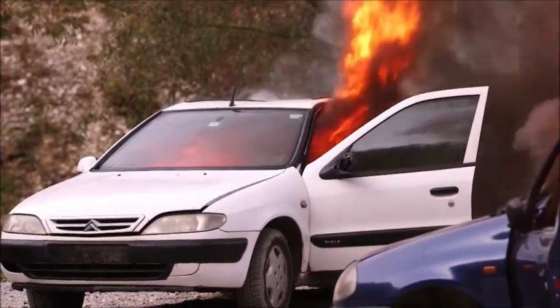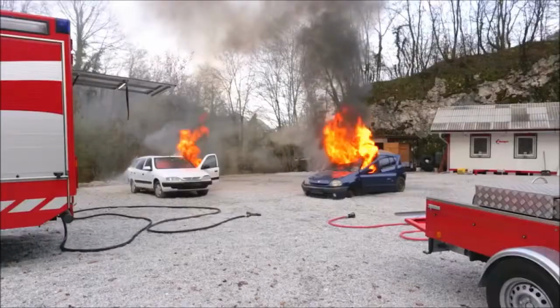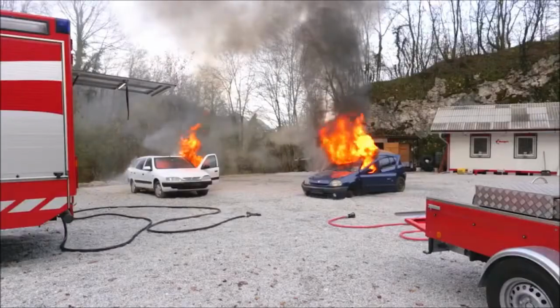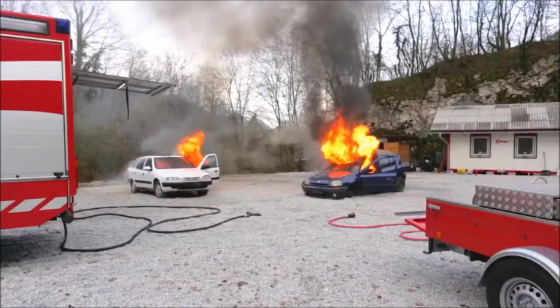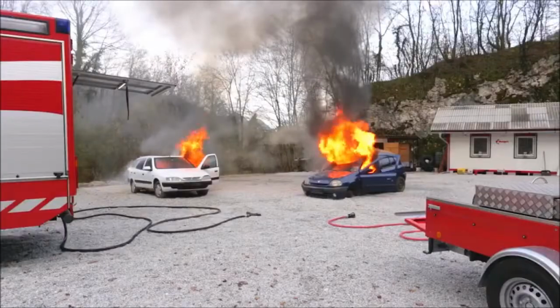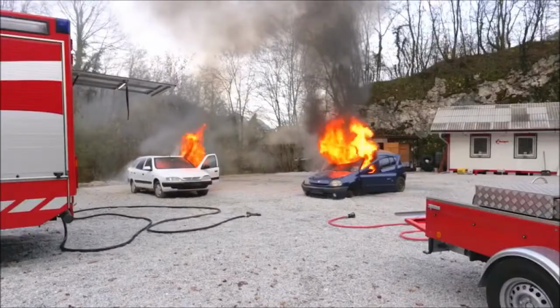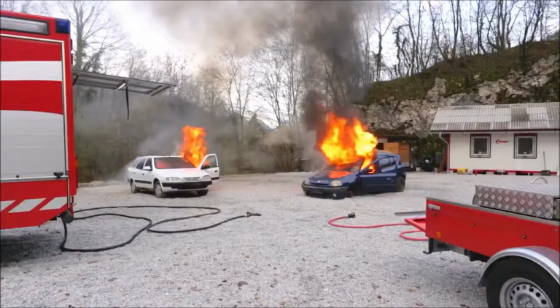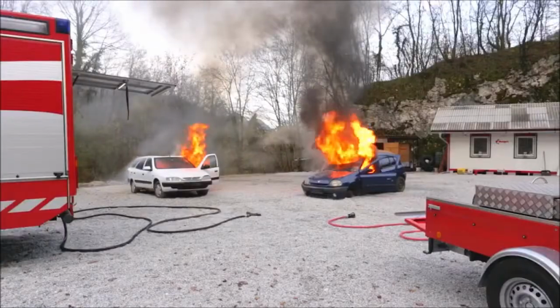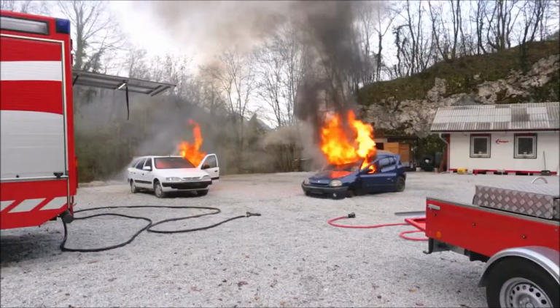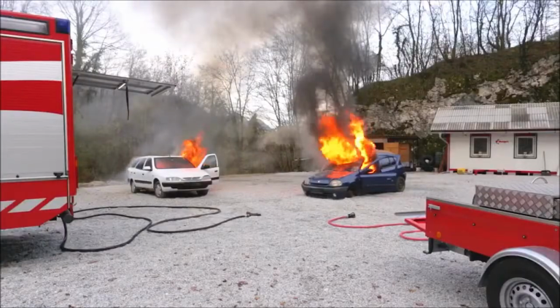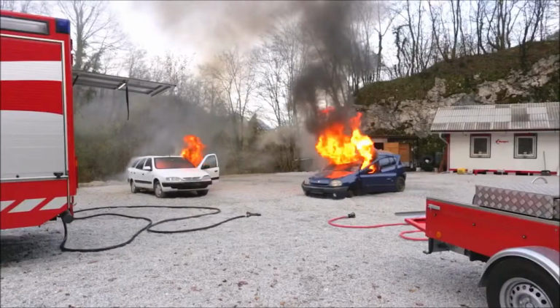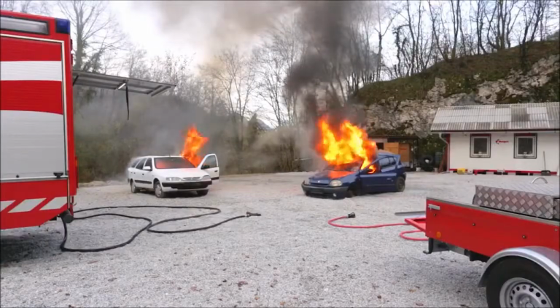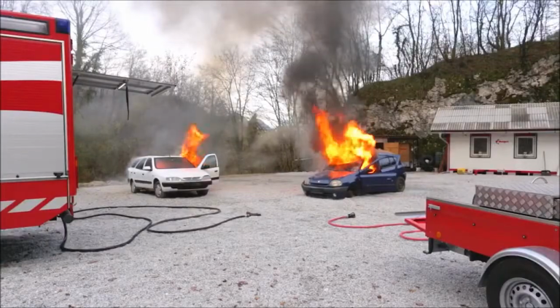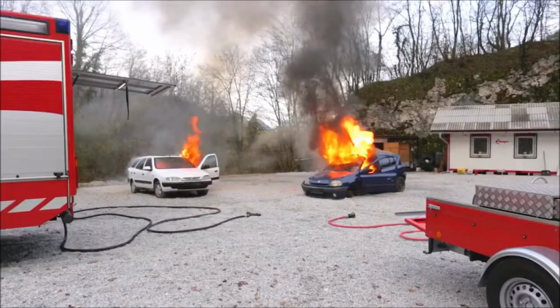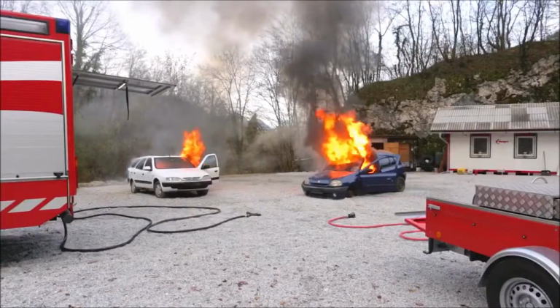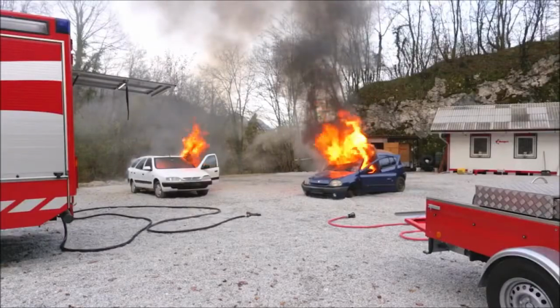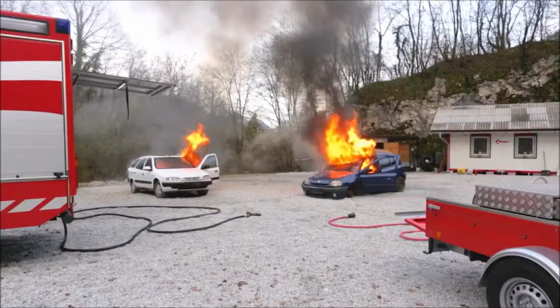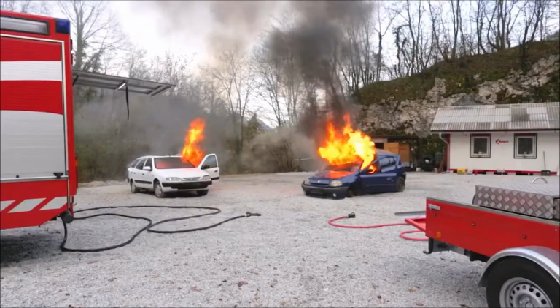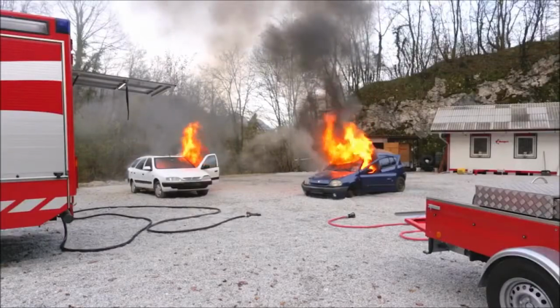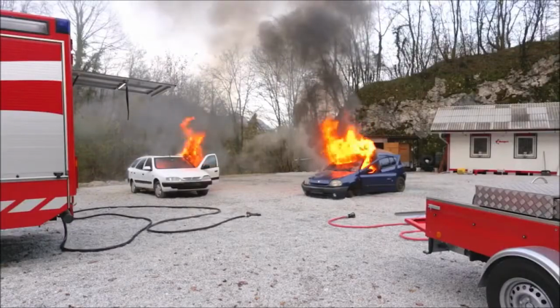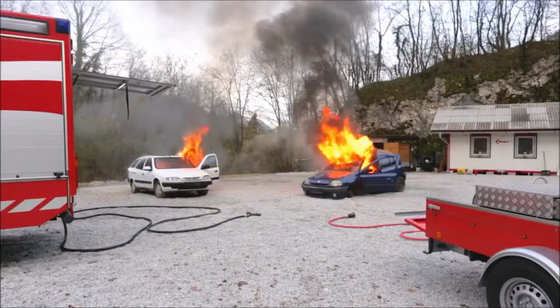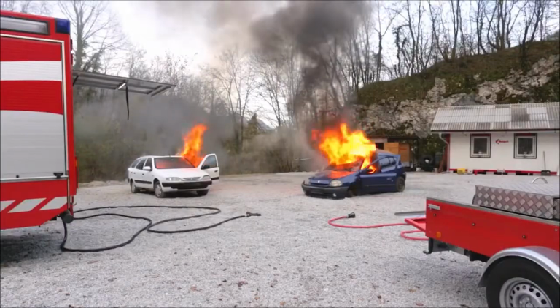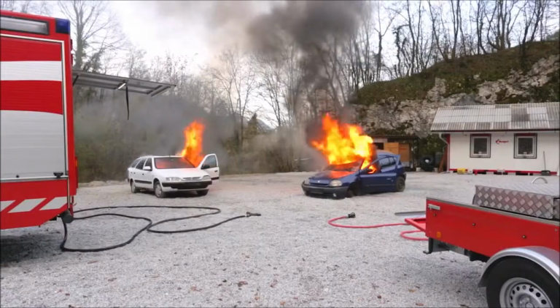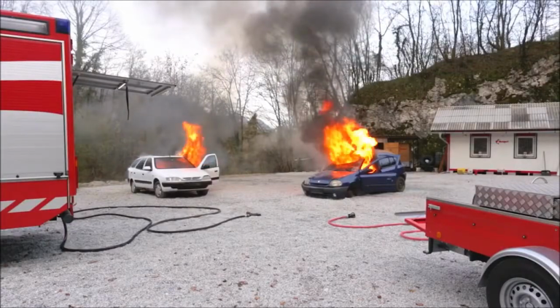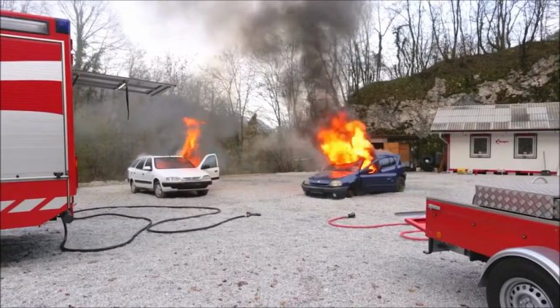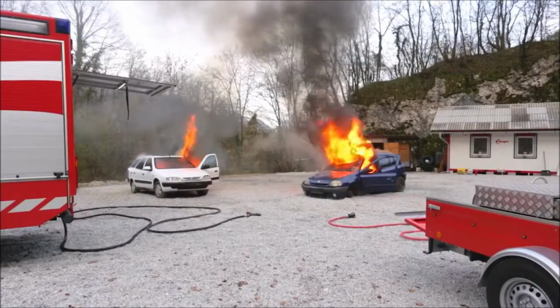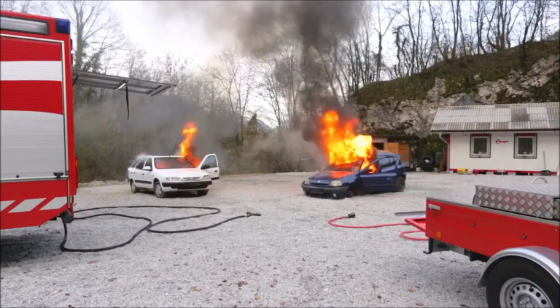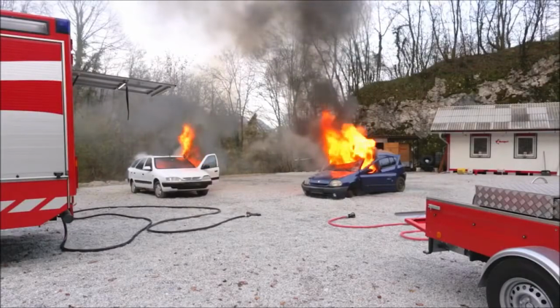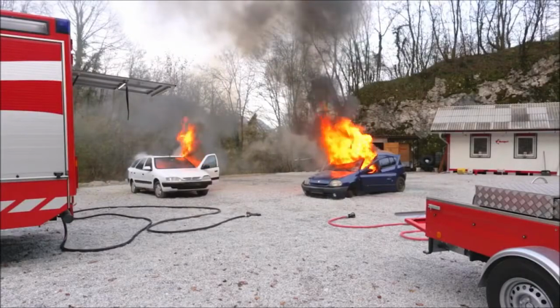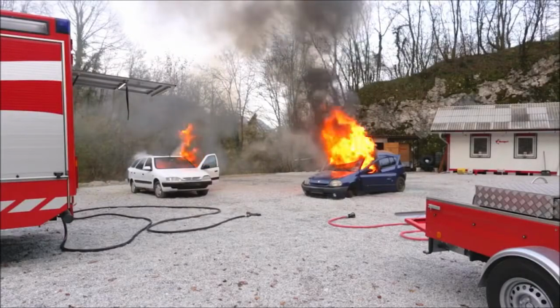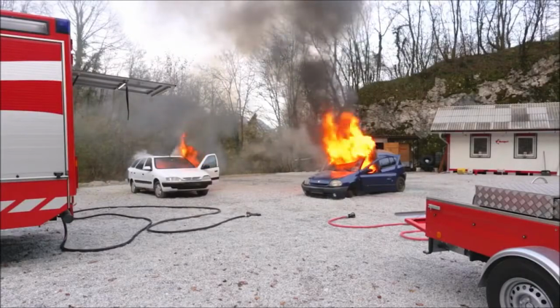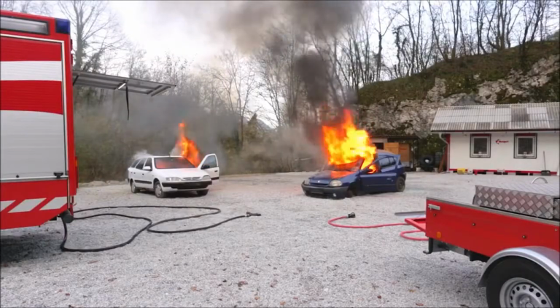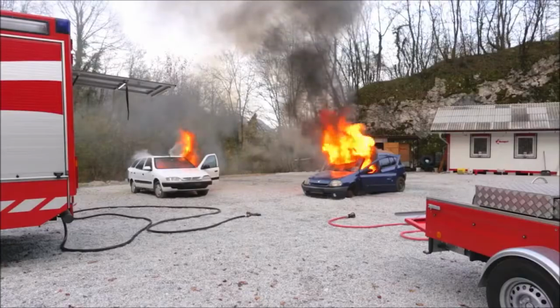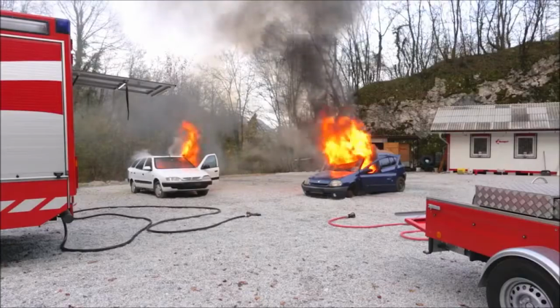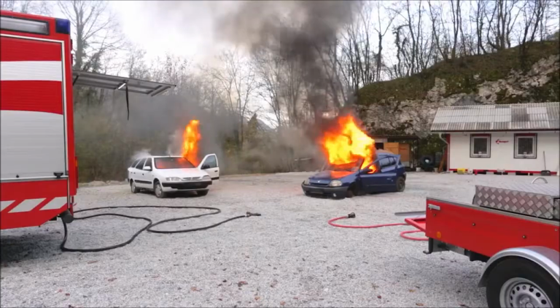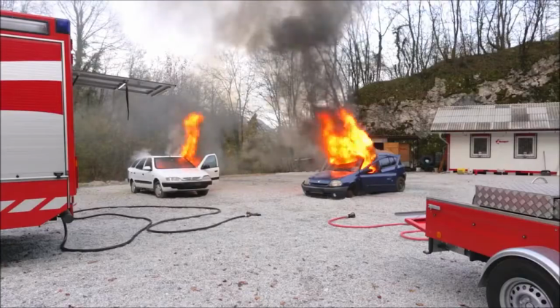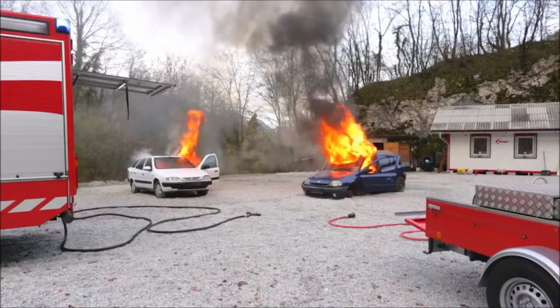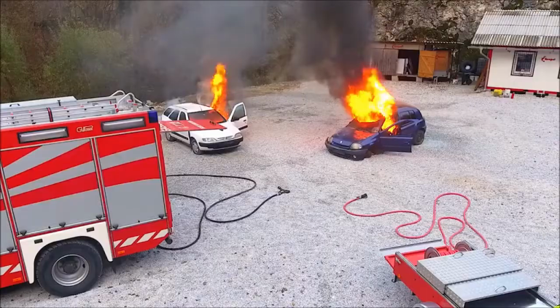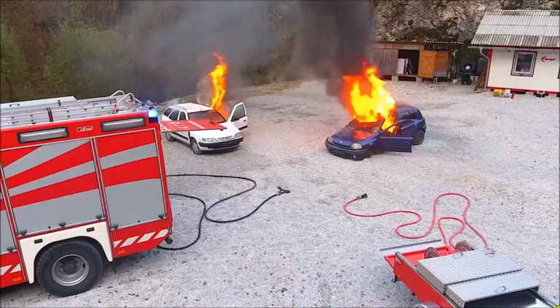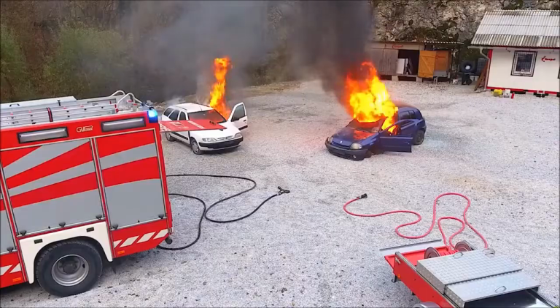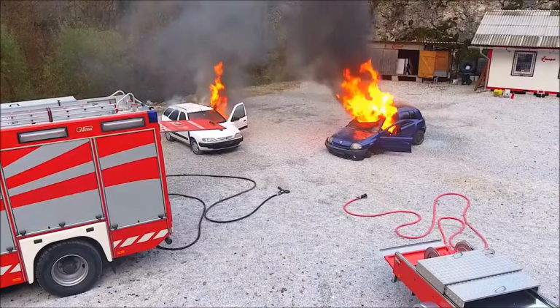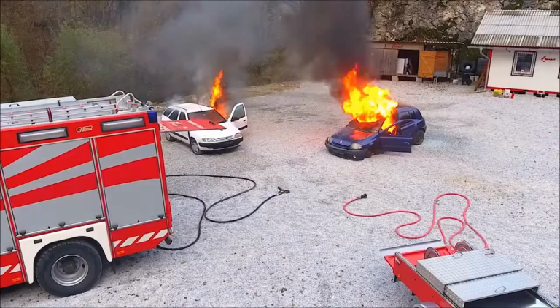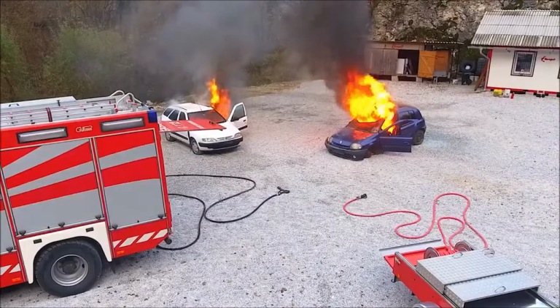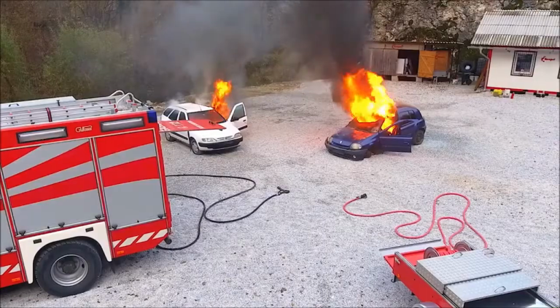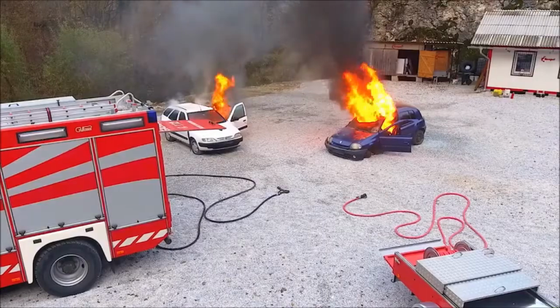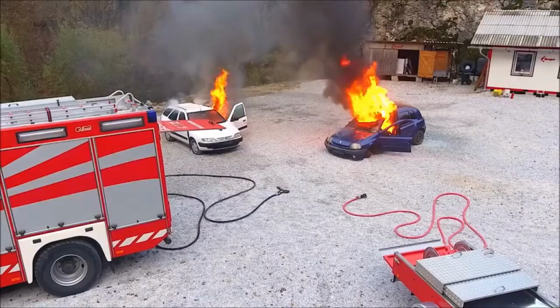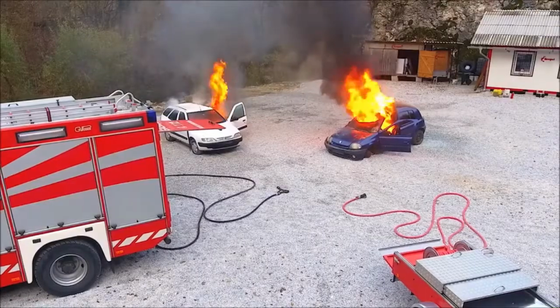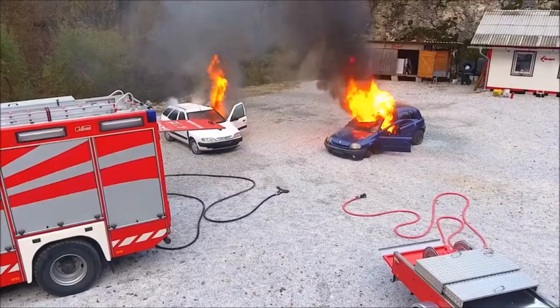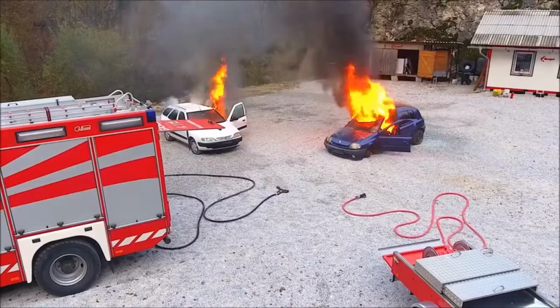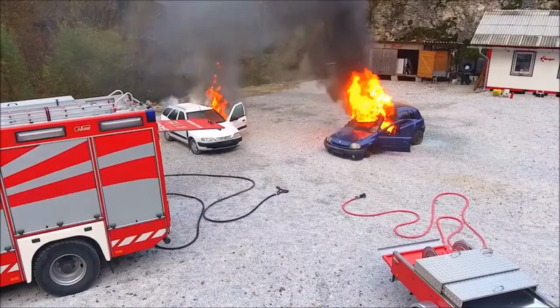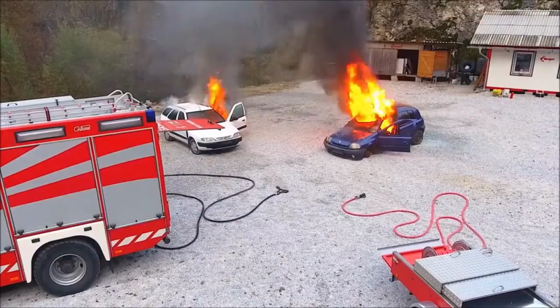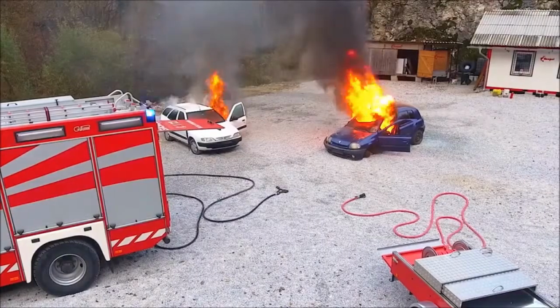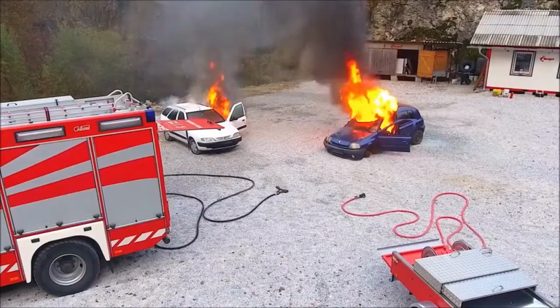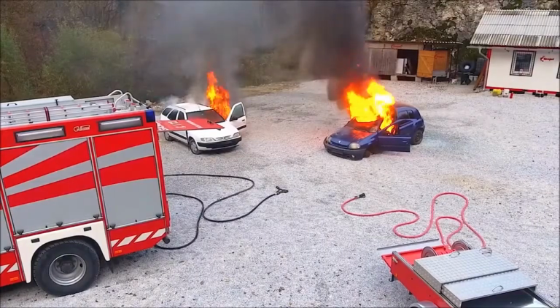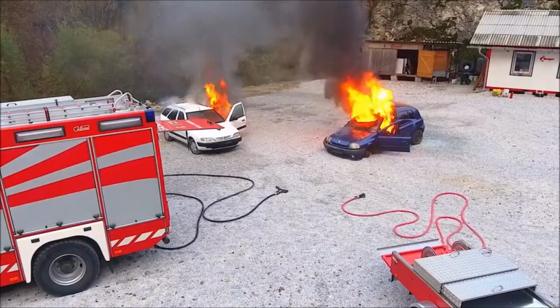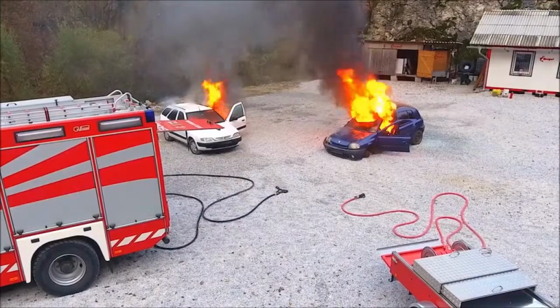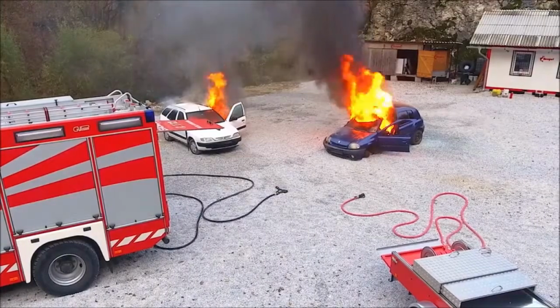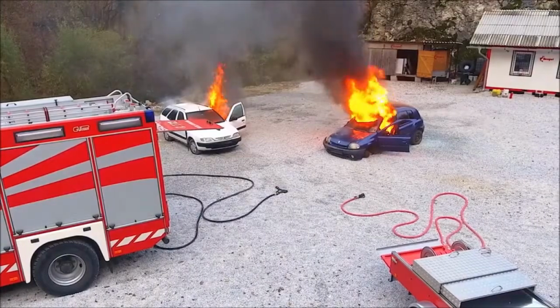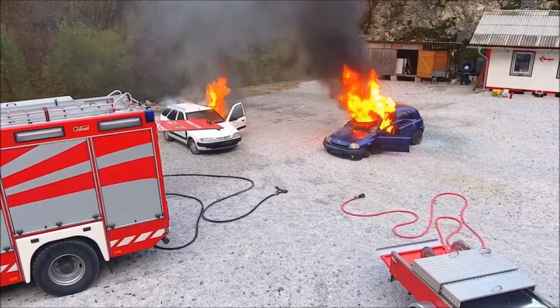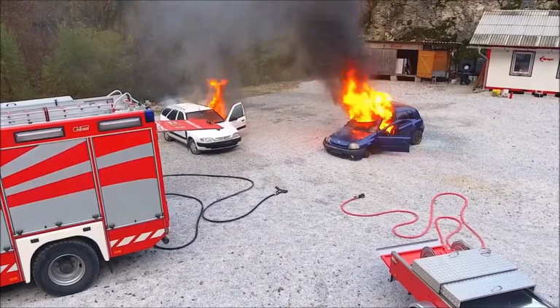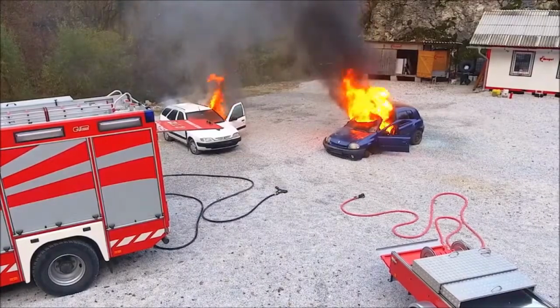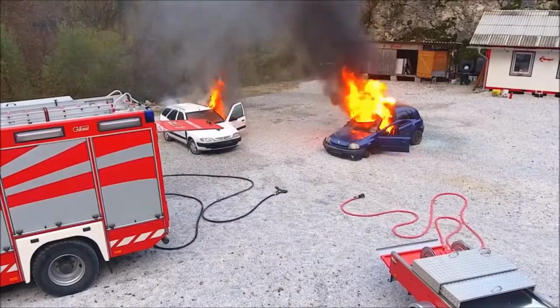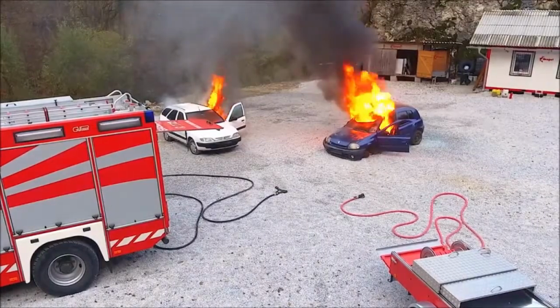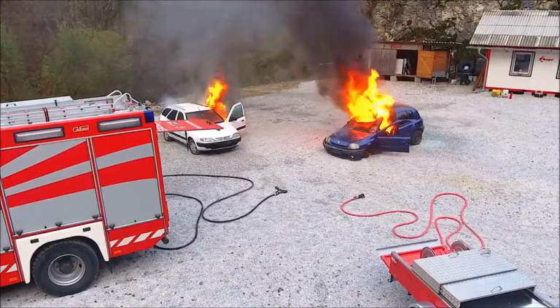The Bonpet fire extinguishing trailer is ideal for extinguishing fires at difficult-to-reach areas, inaccessible by fire trucks.